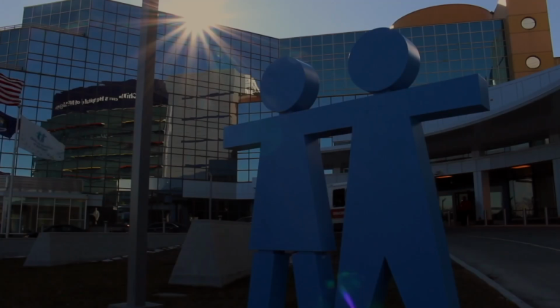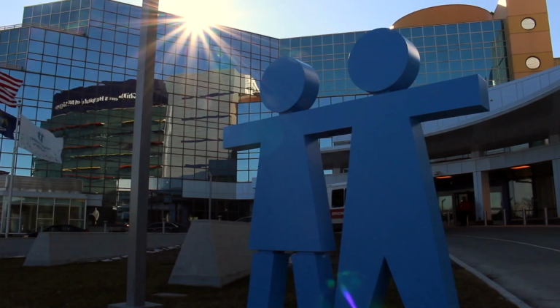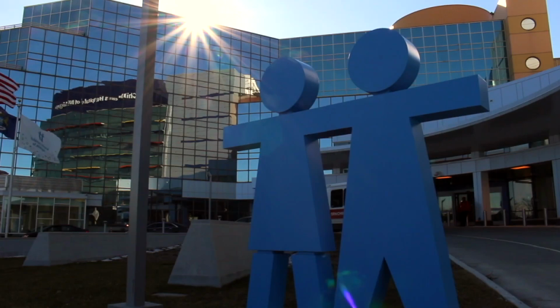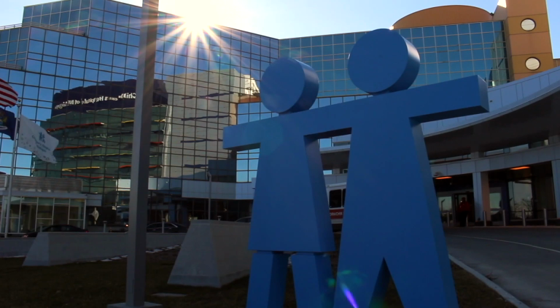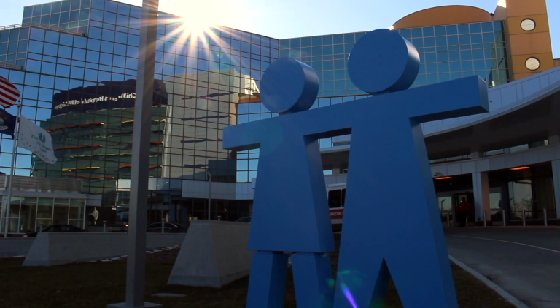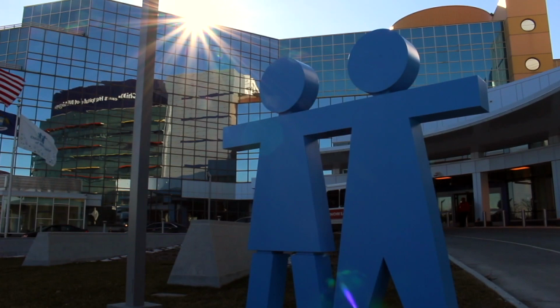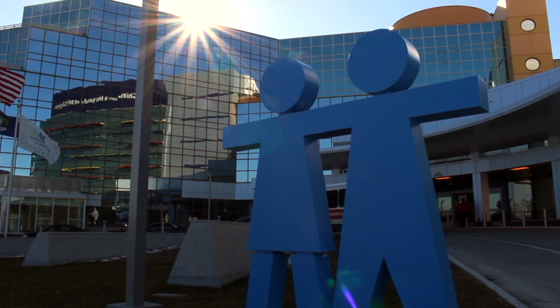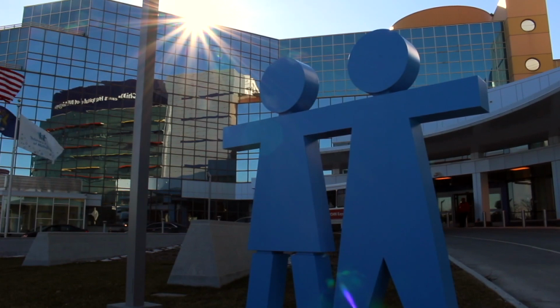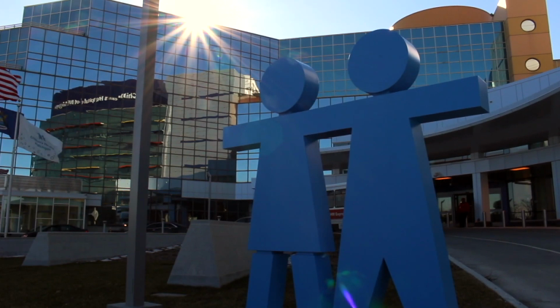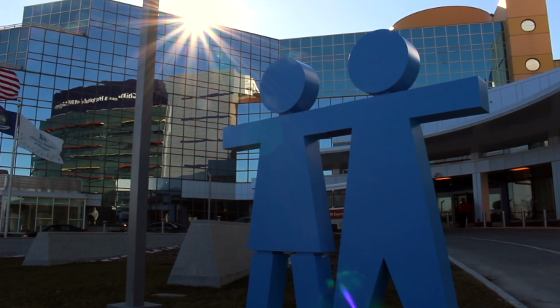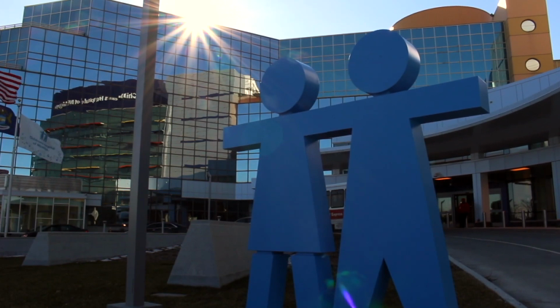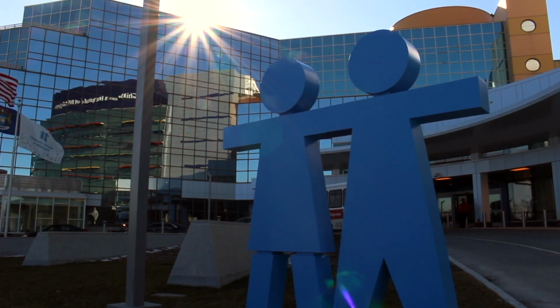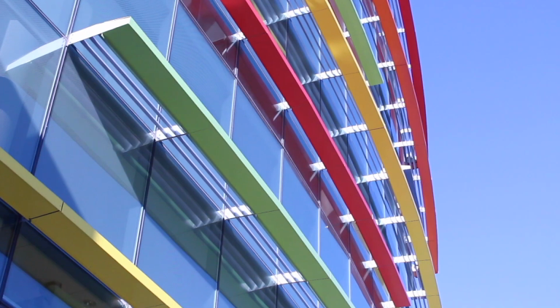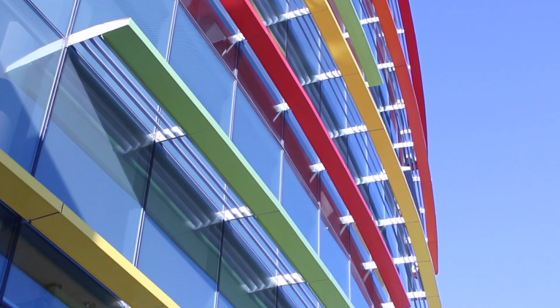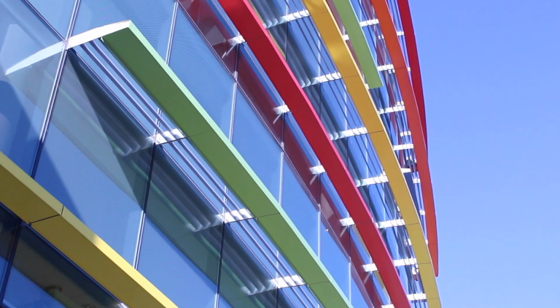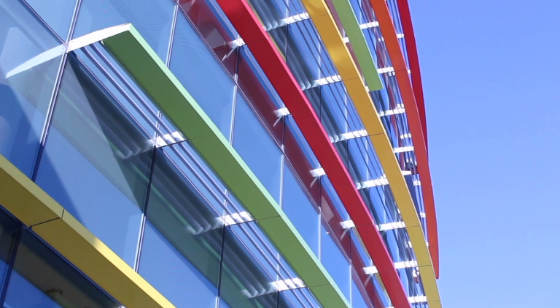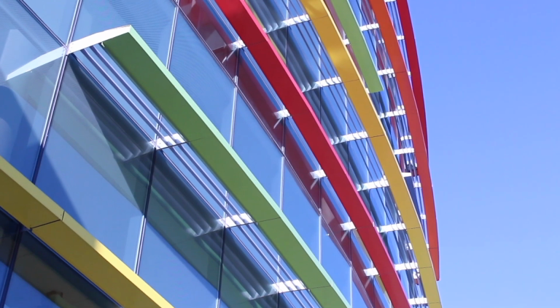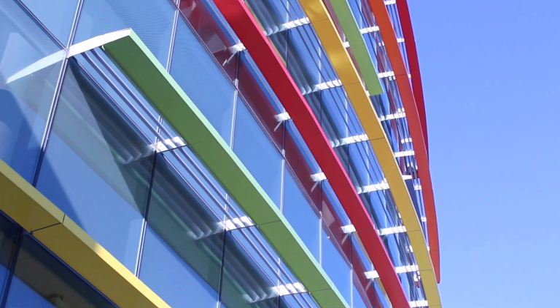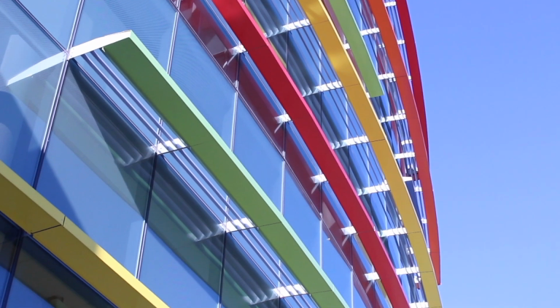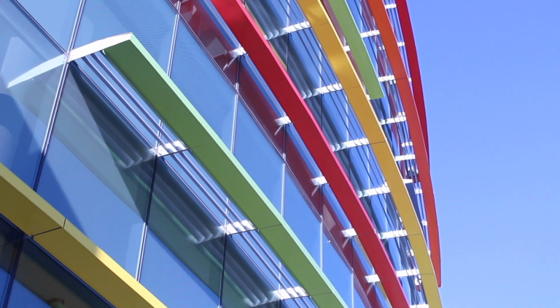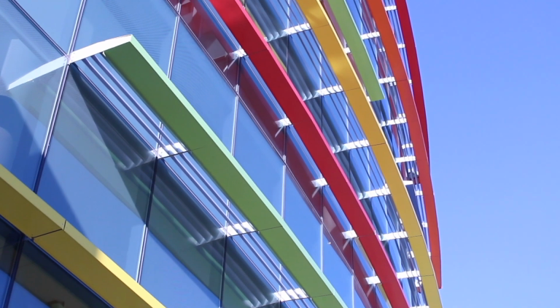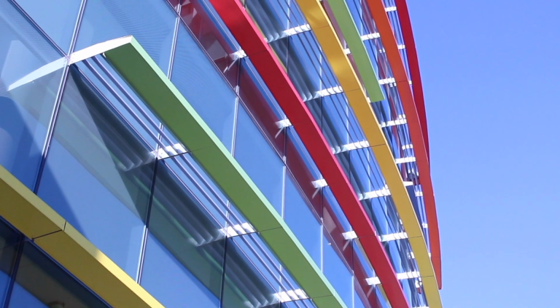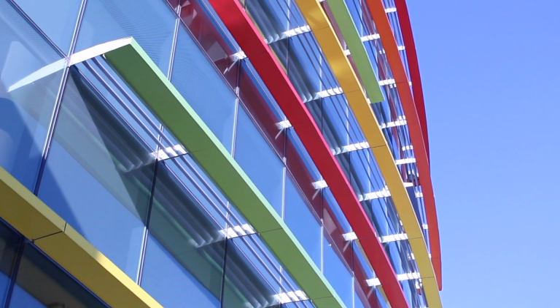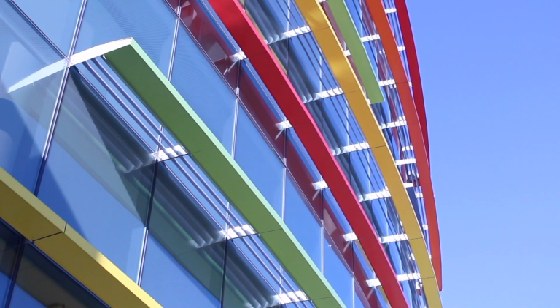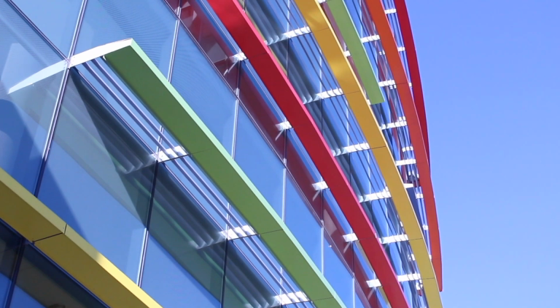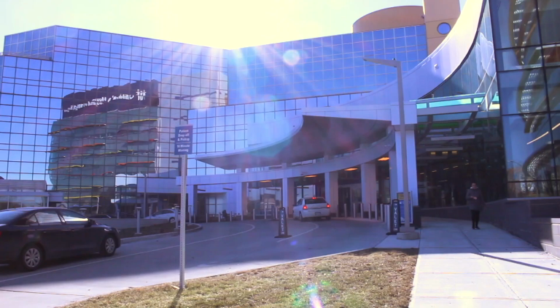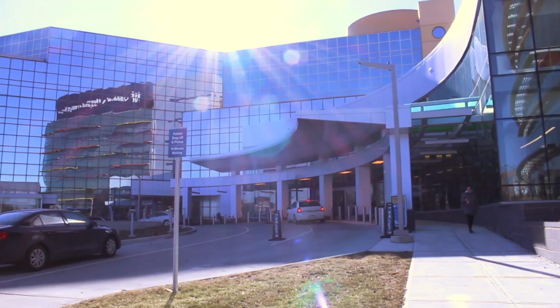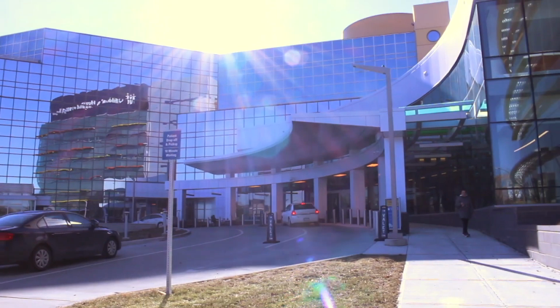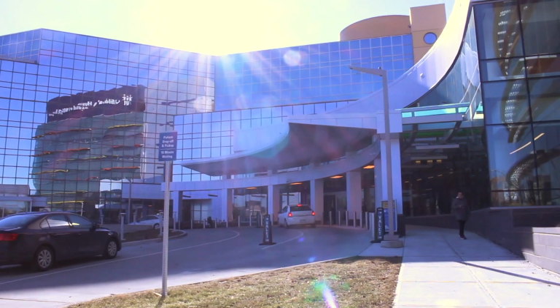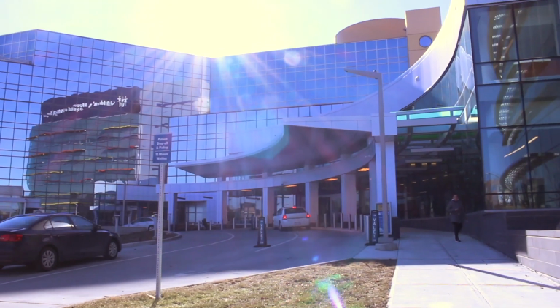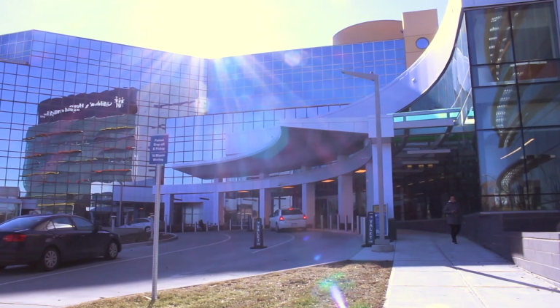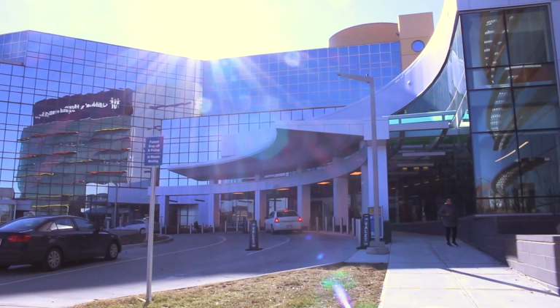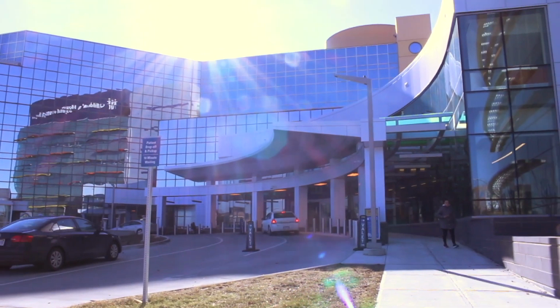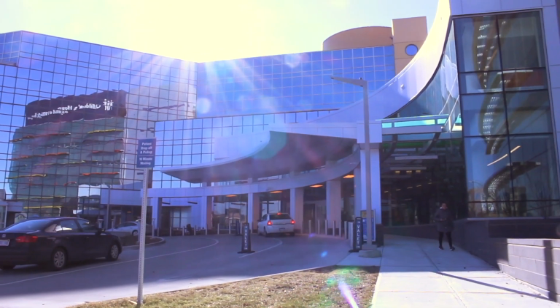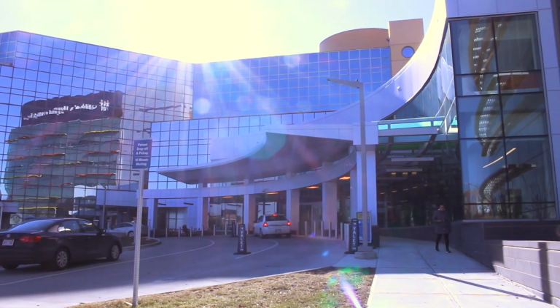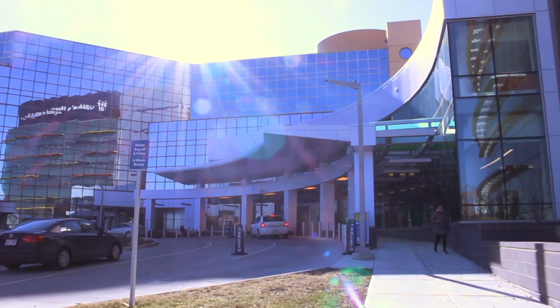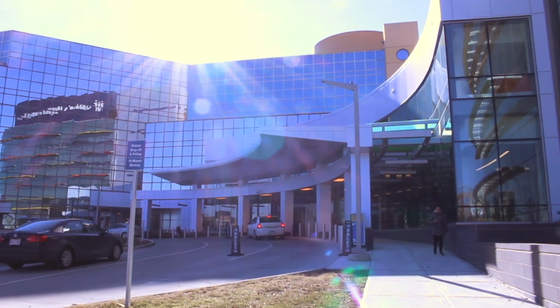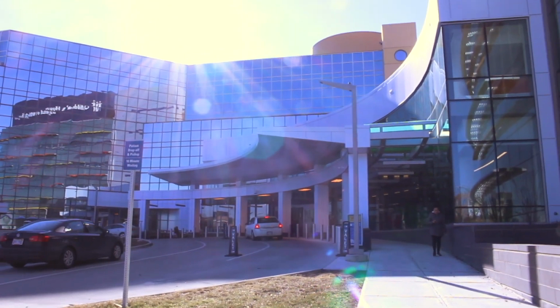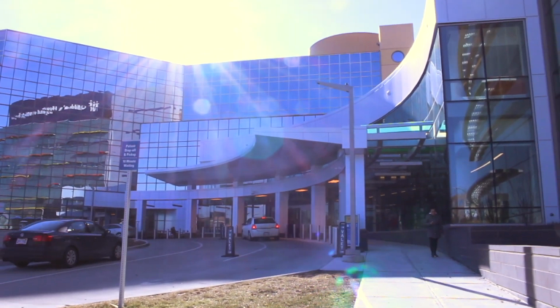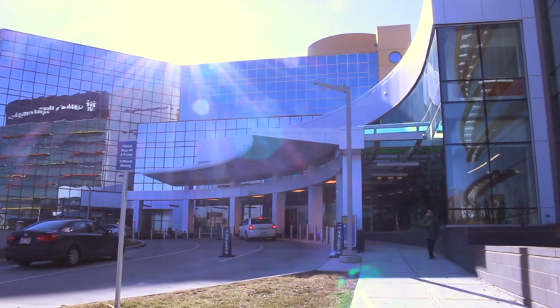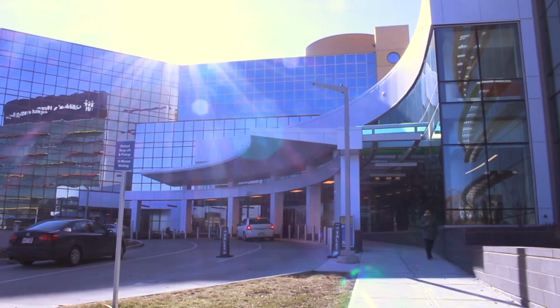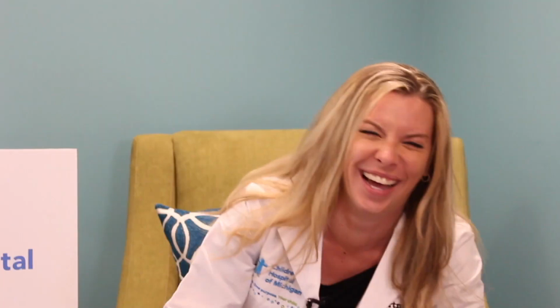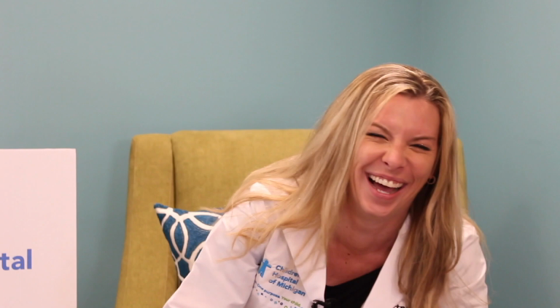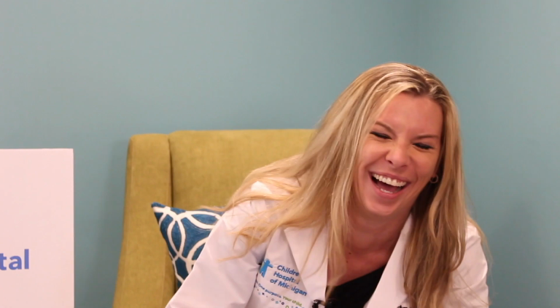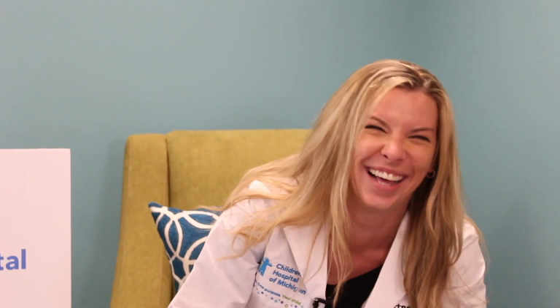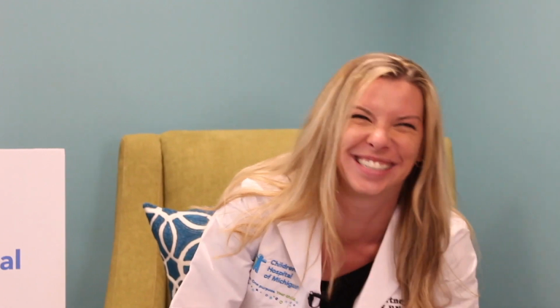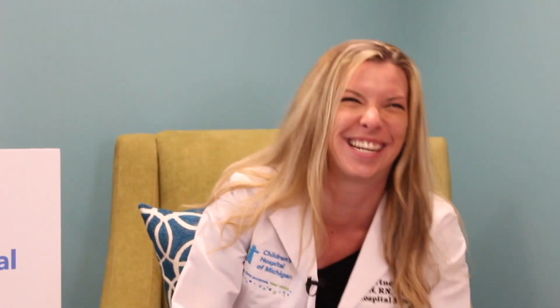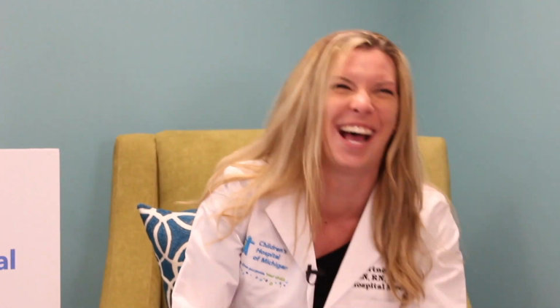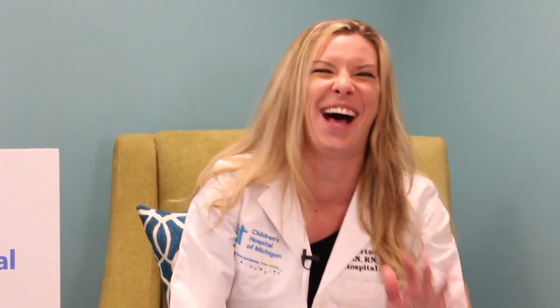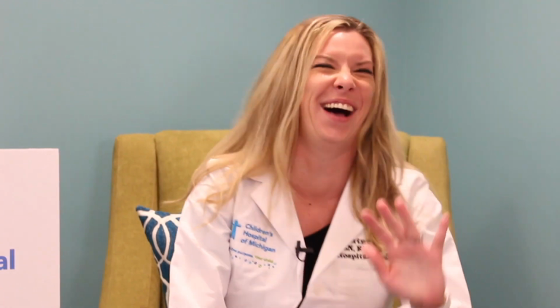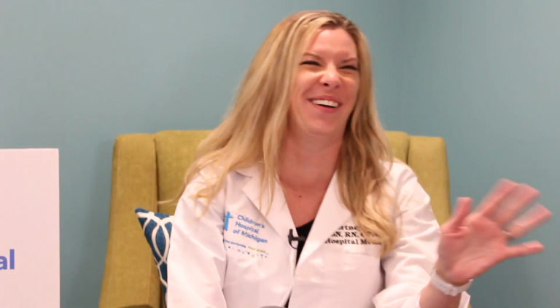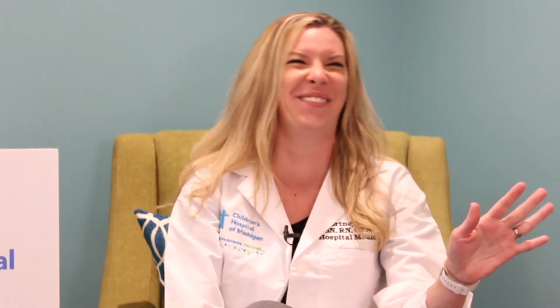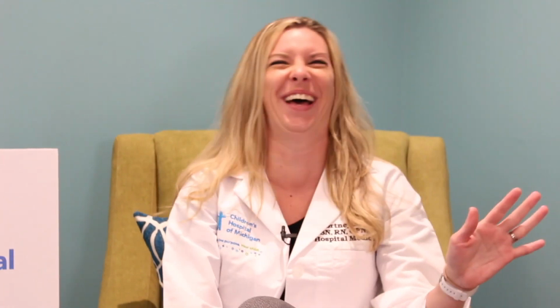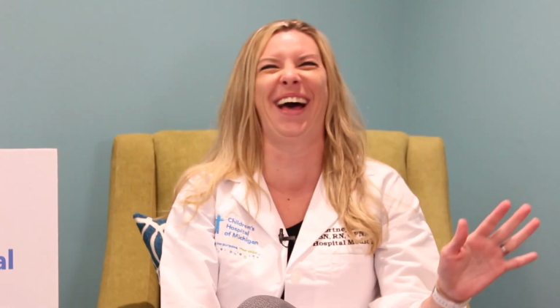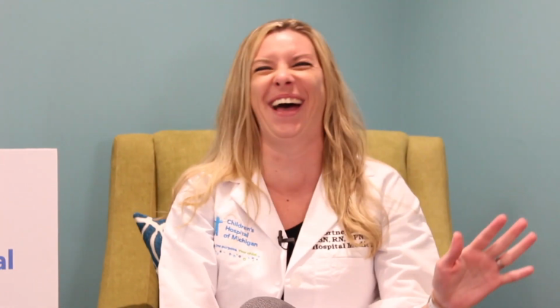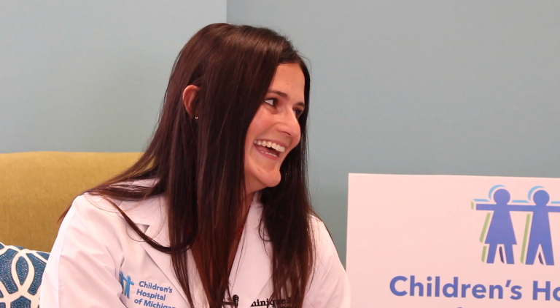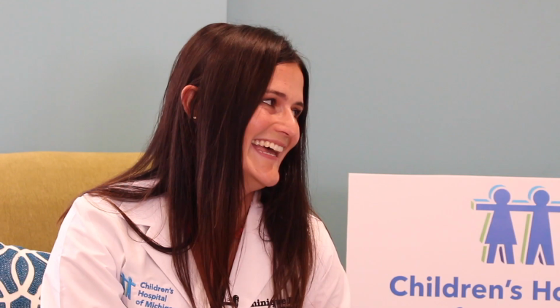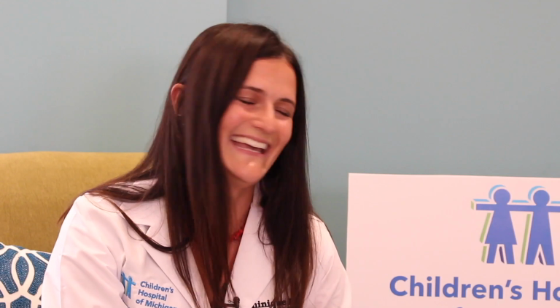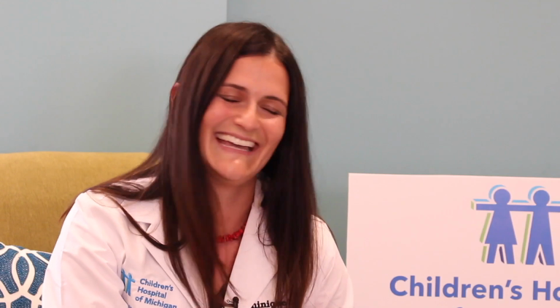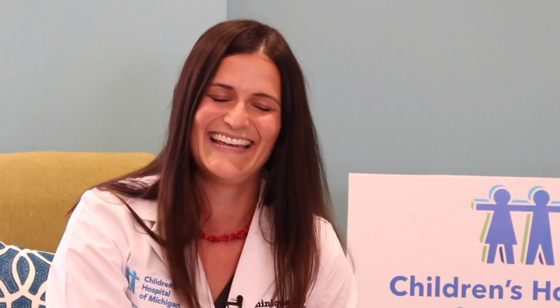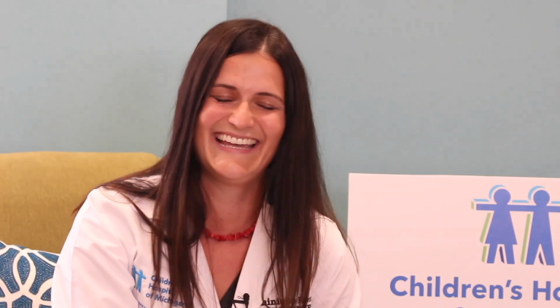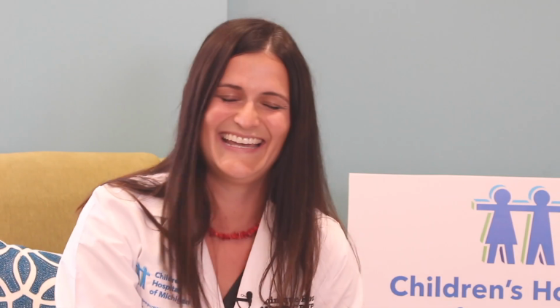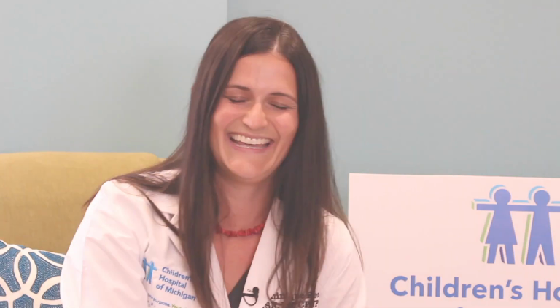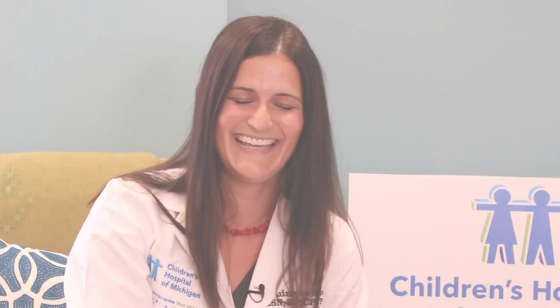A PMP is a pediatric nurse practitioner. We can diagnose, treat, prescribe, just like a doctor would, but with the touch of a nurse.